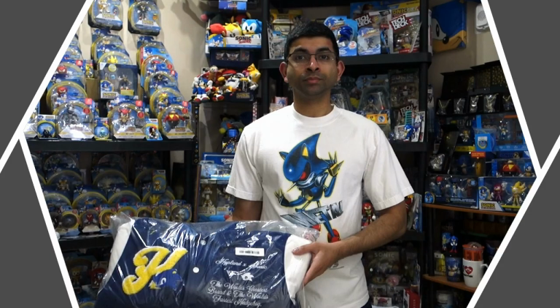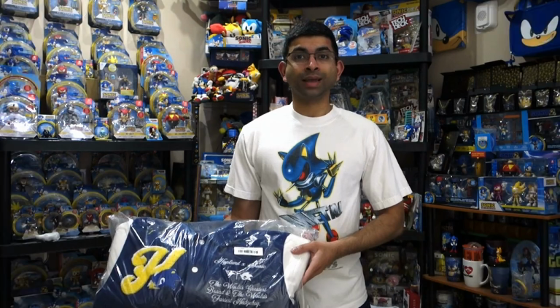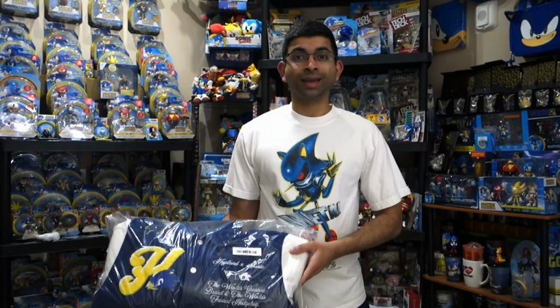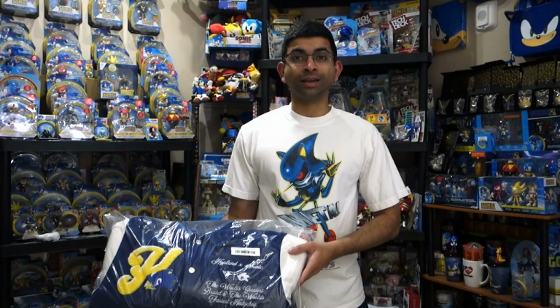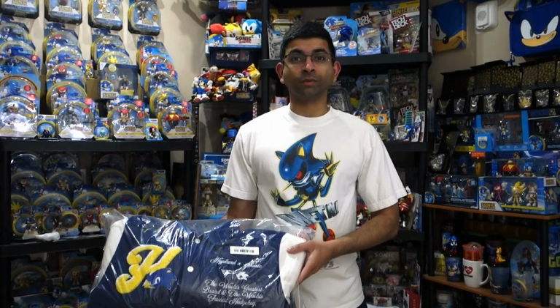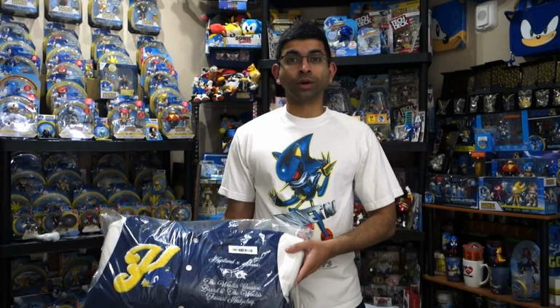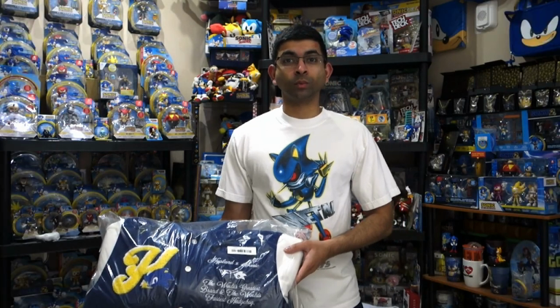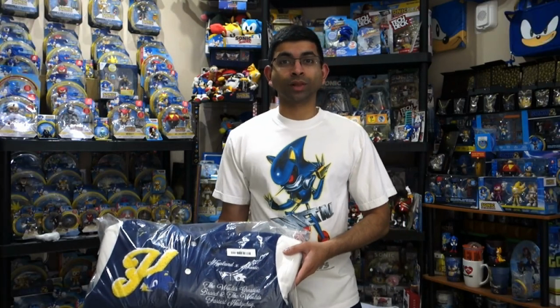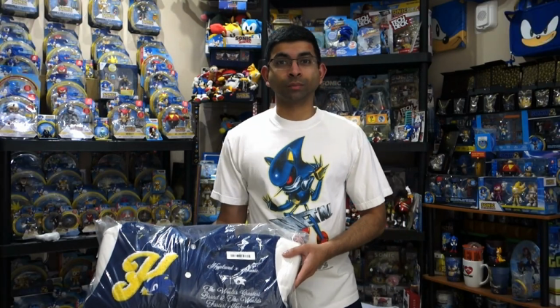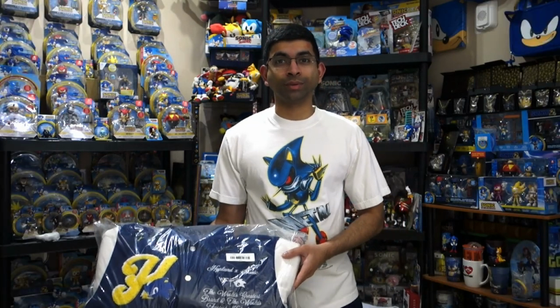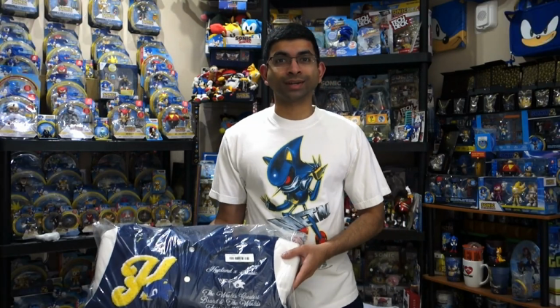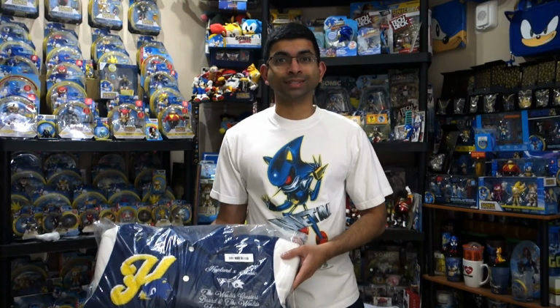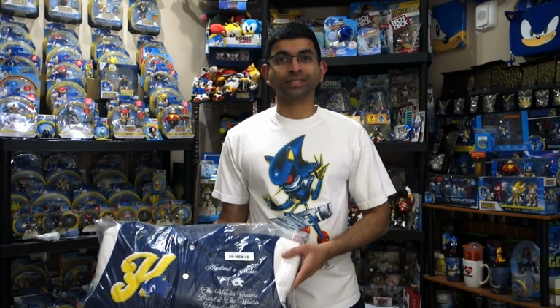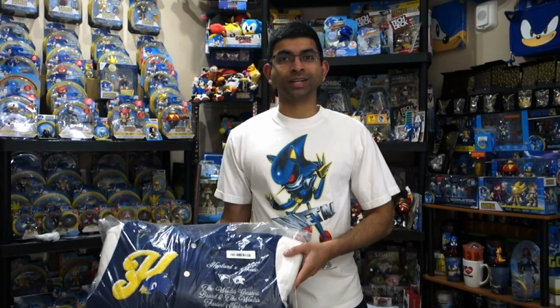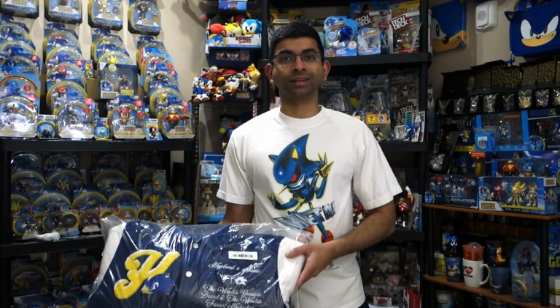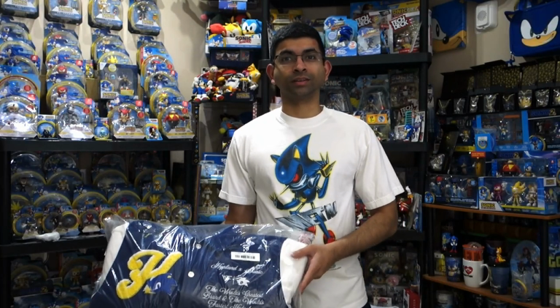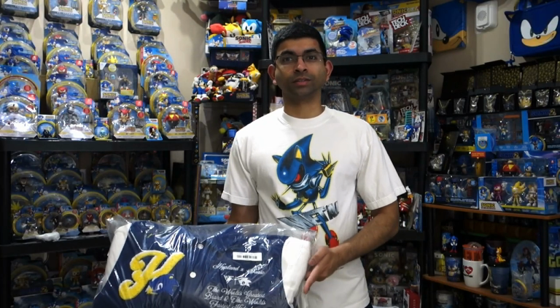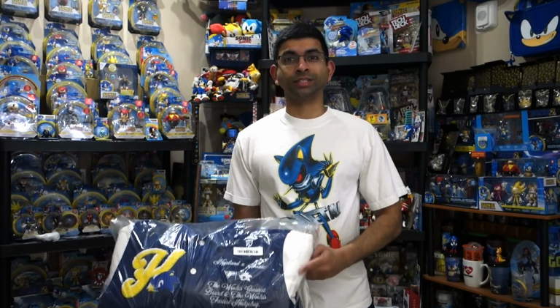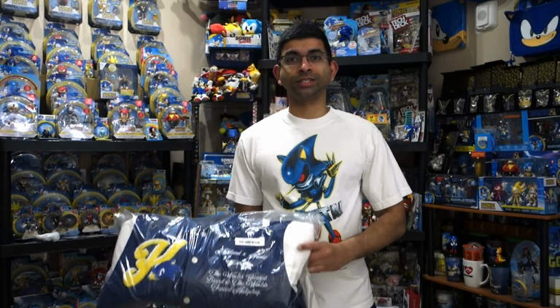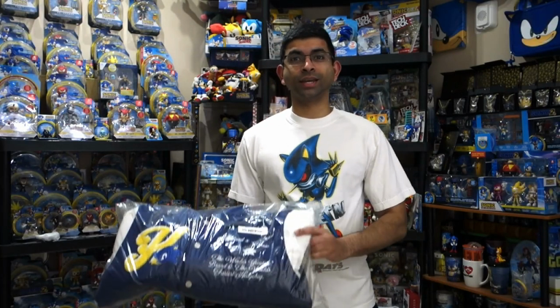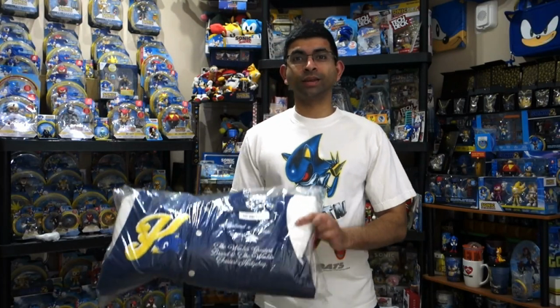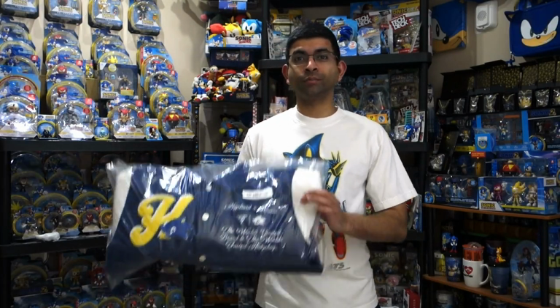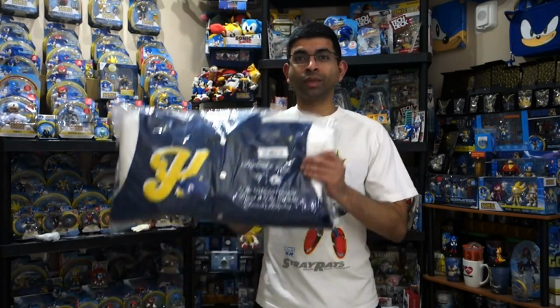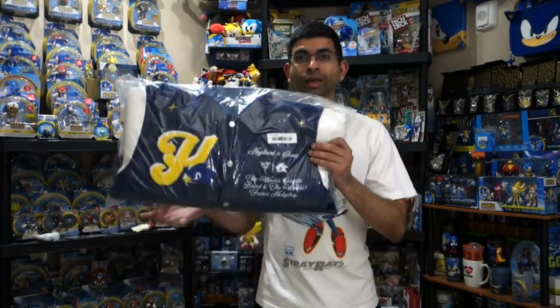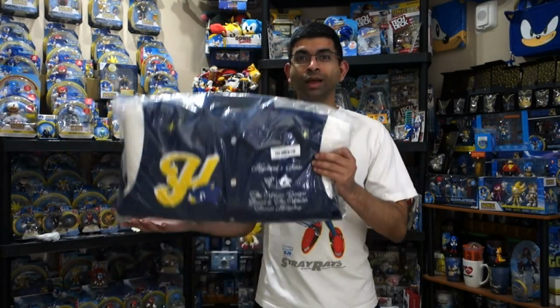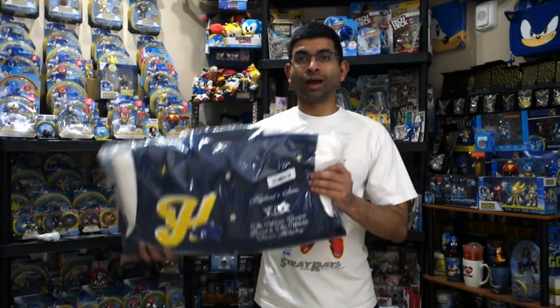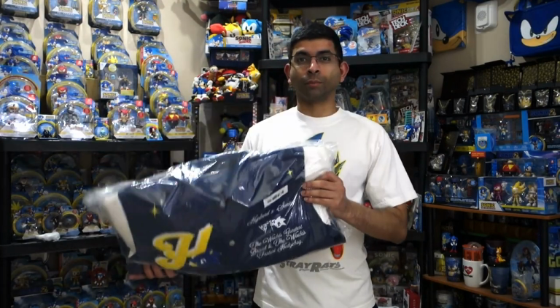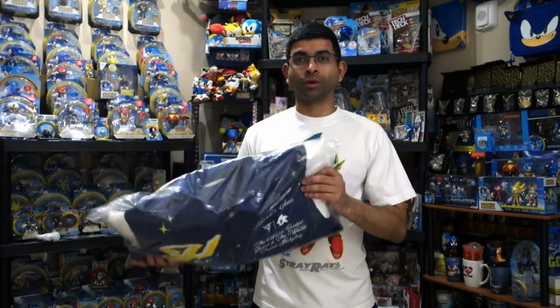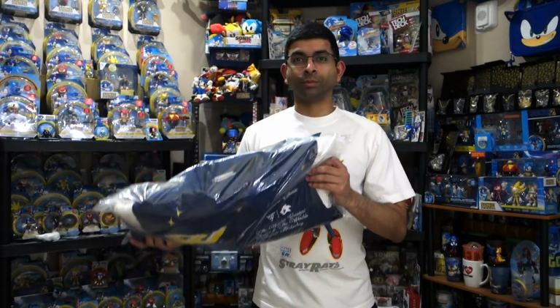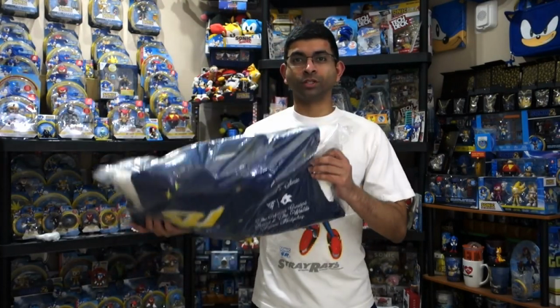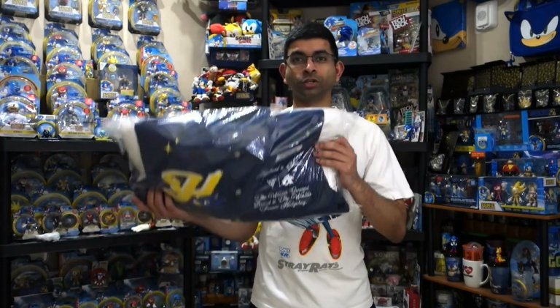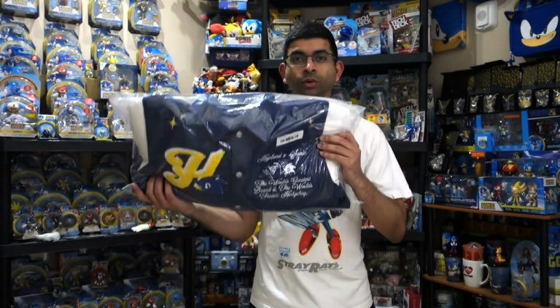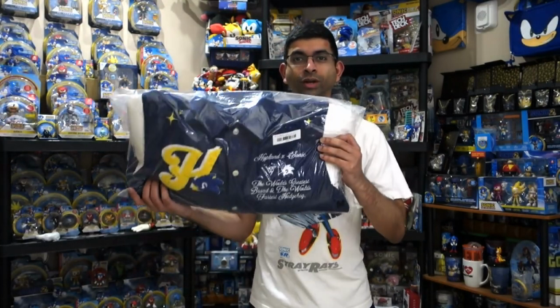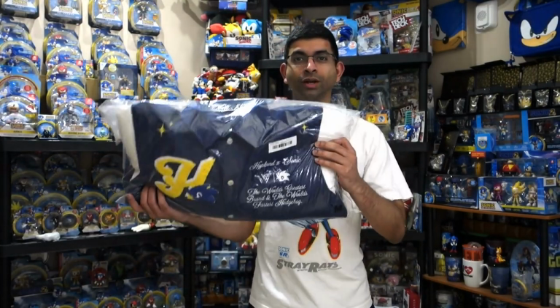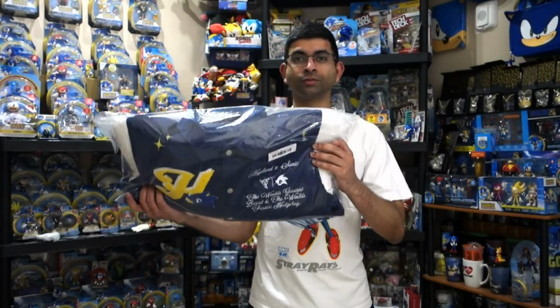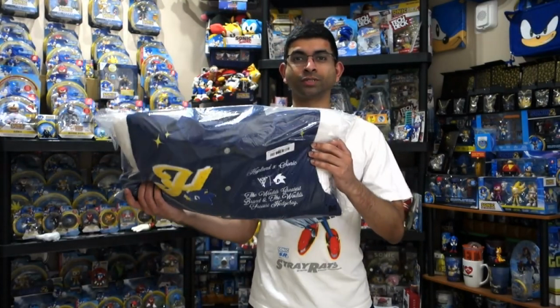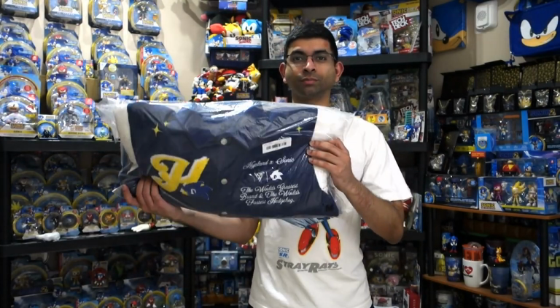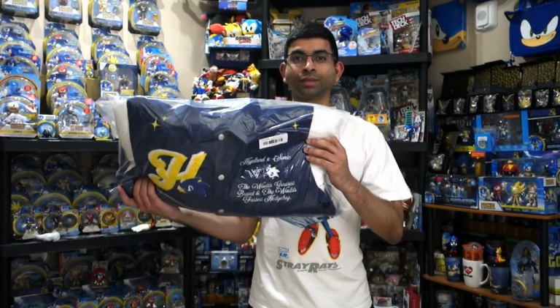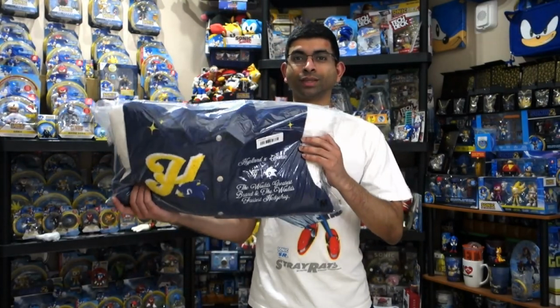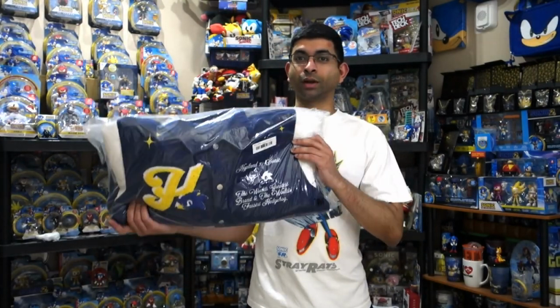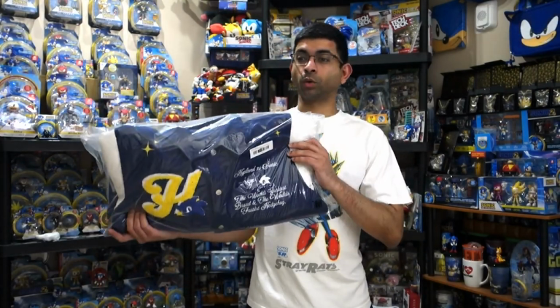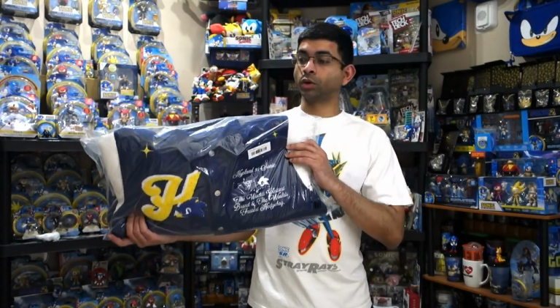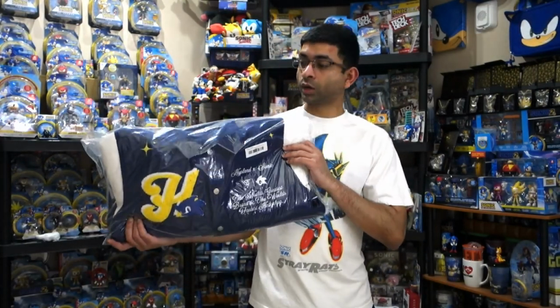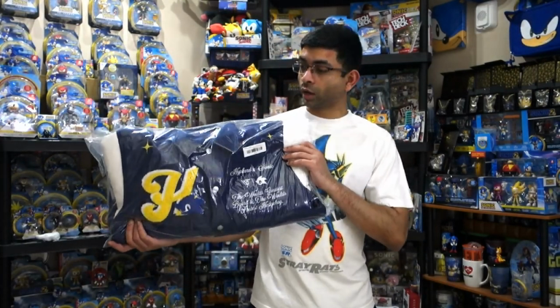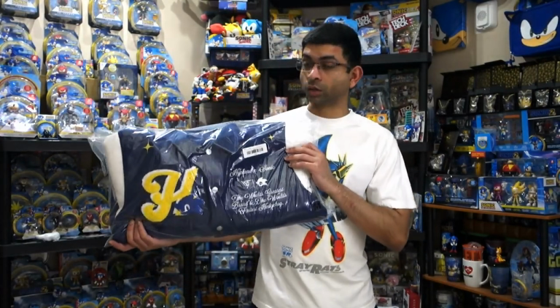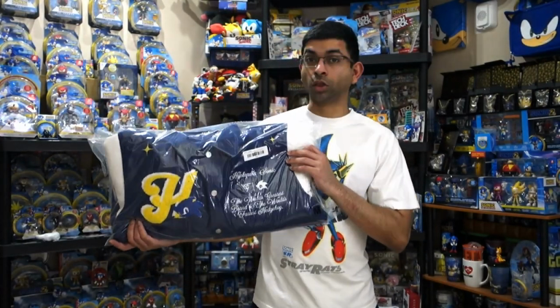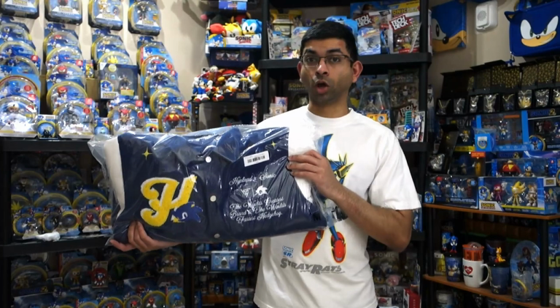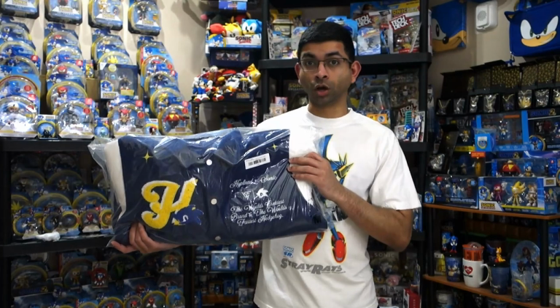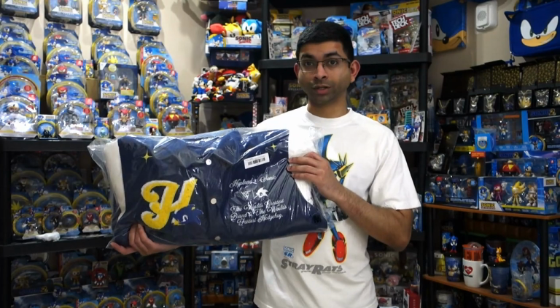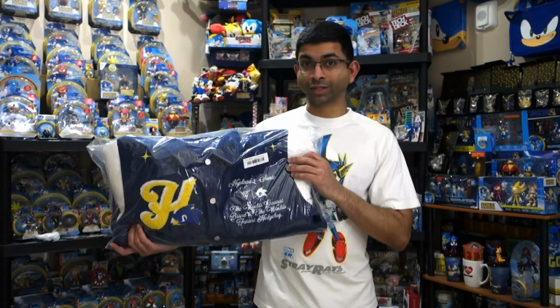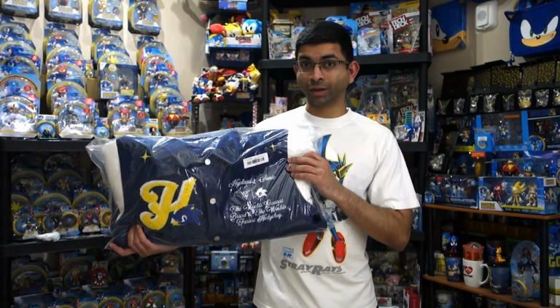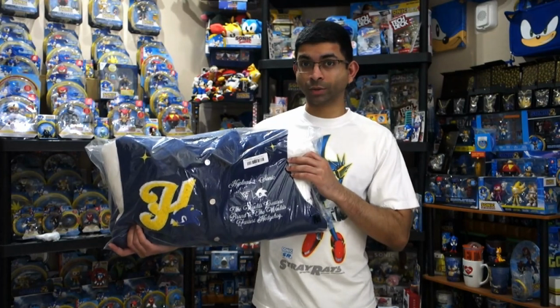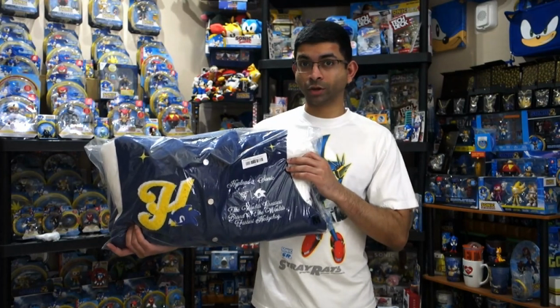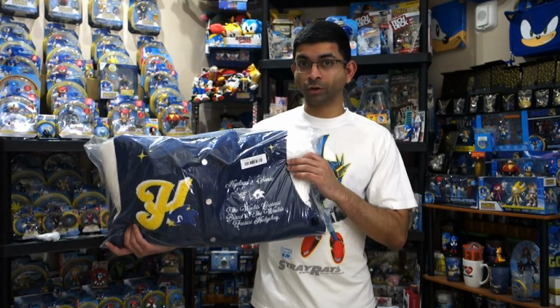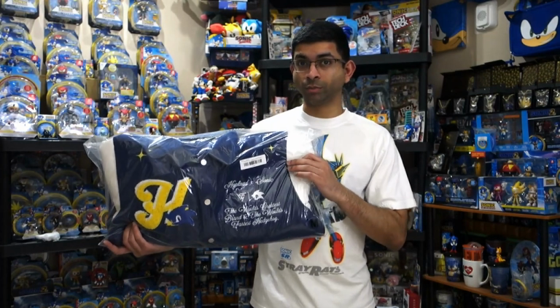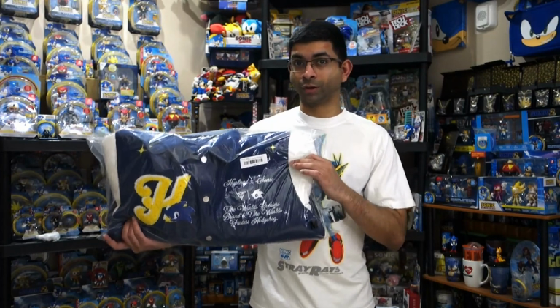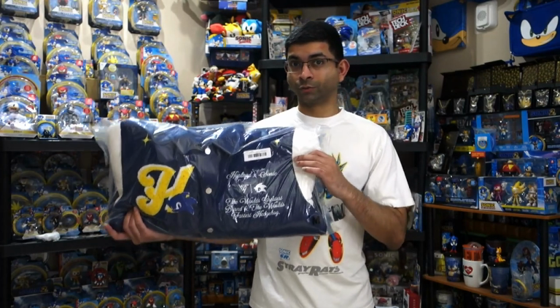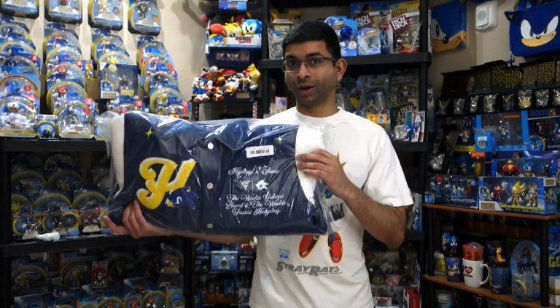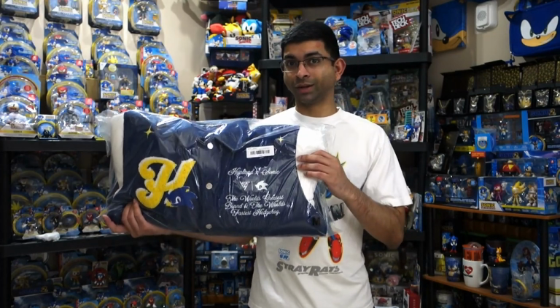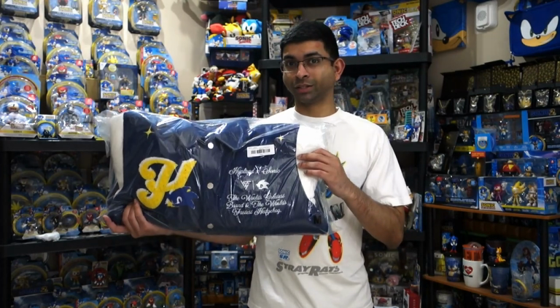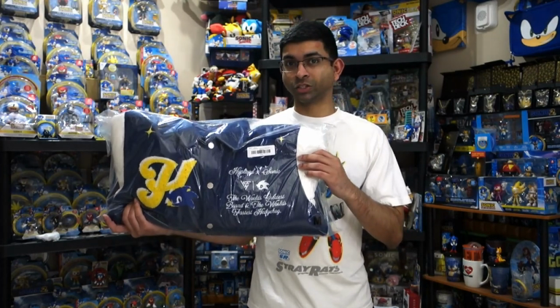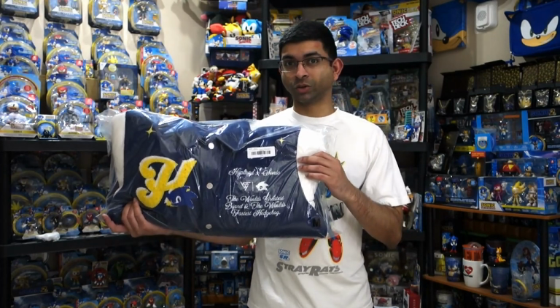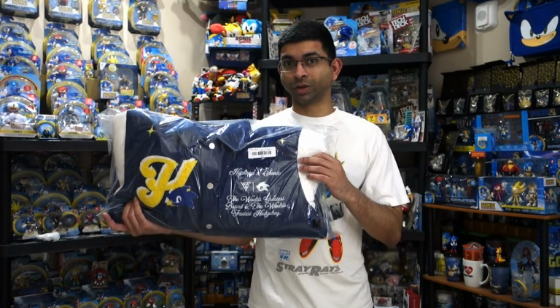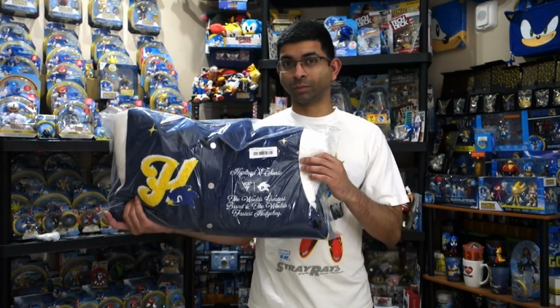Hey everyone, welcome back to the channel. Today I'm going to be showing off something that I ordered a long time ago, but it finally showed up.